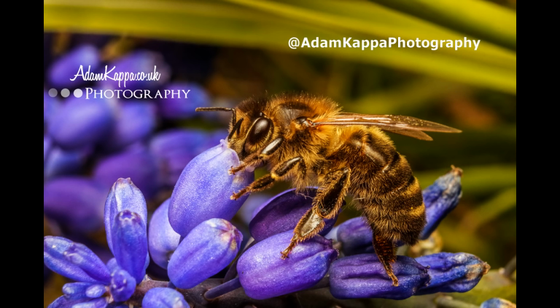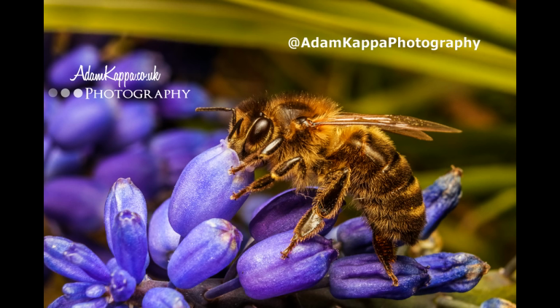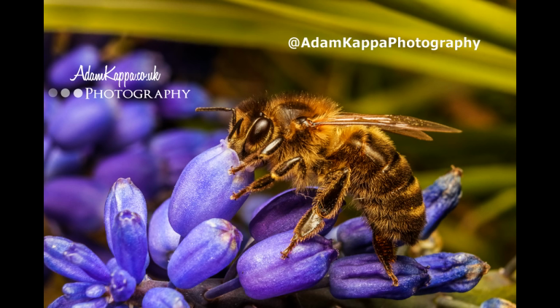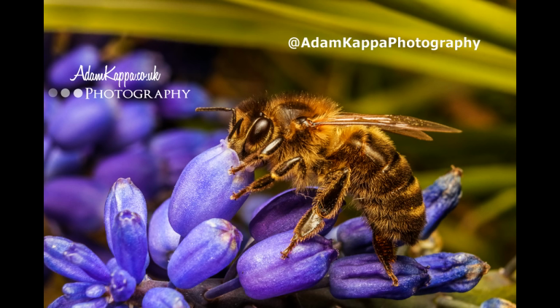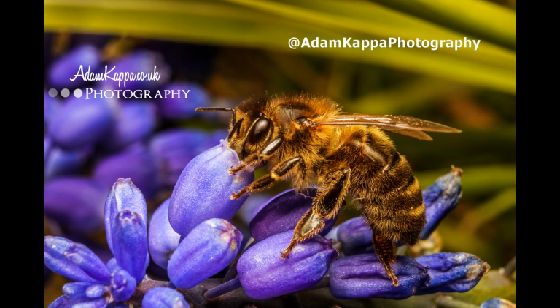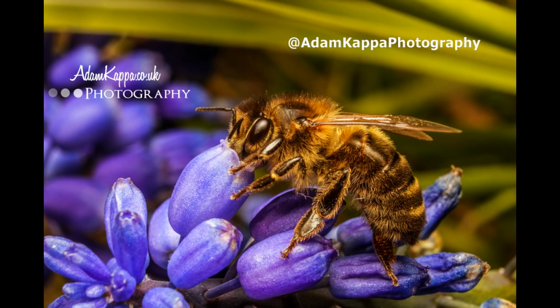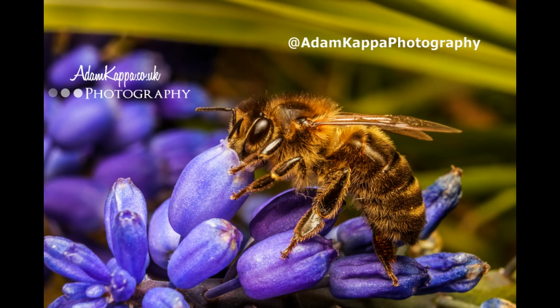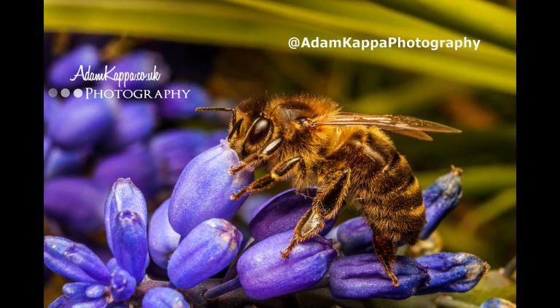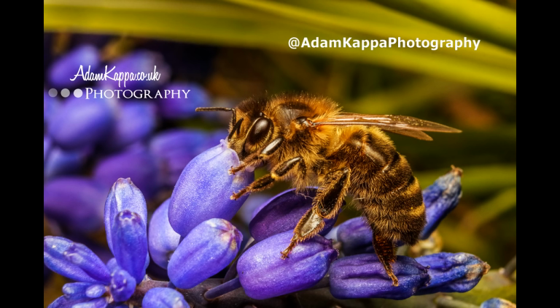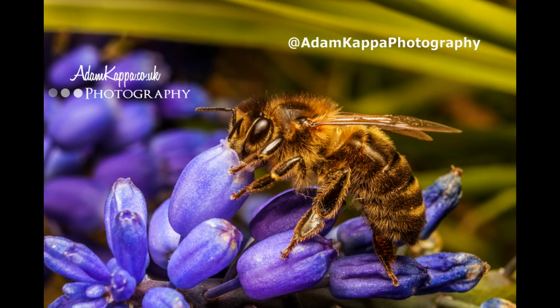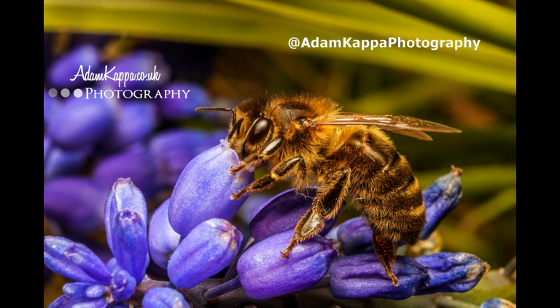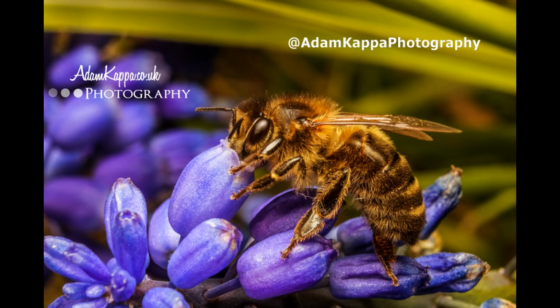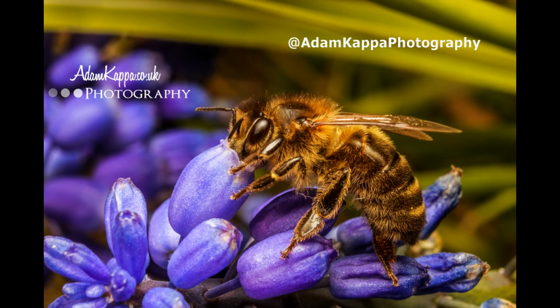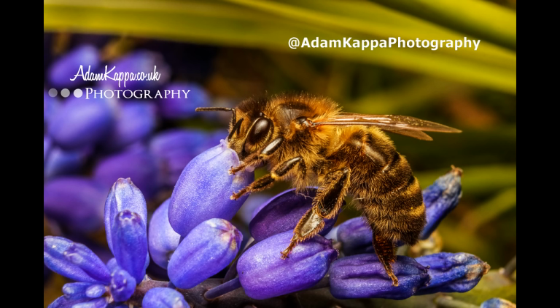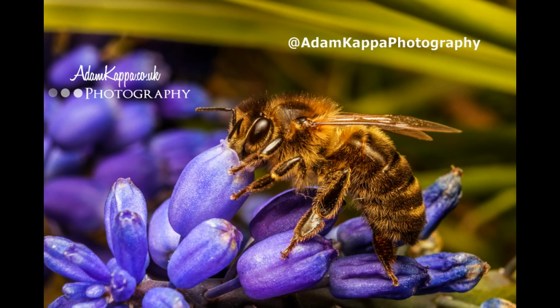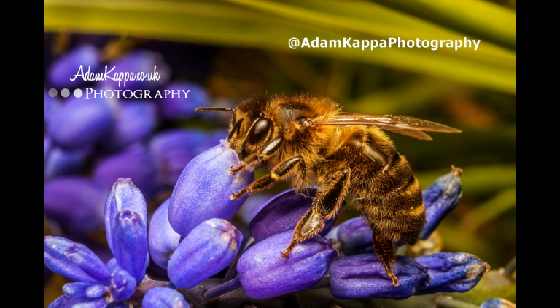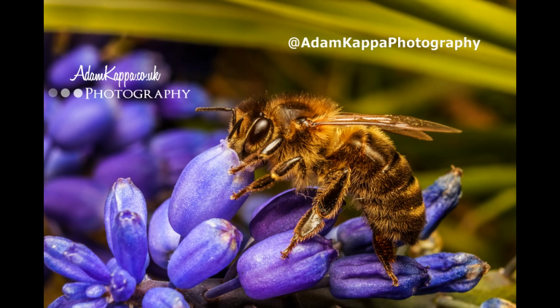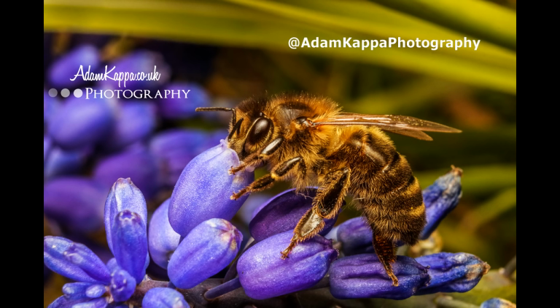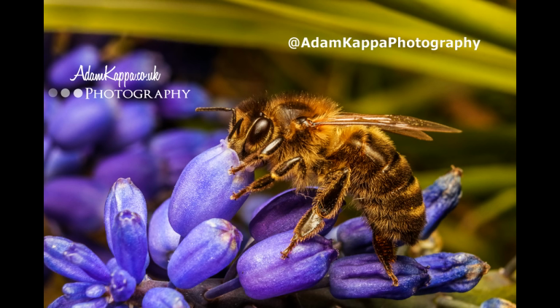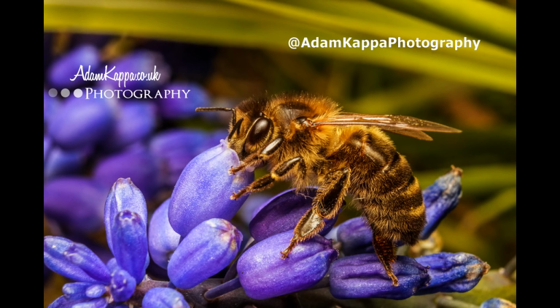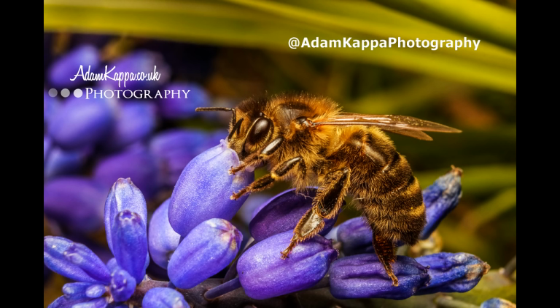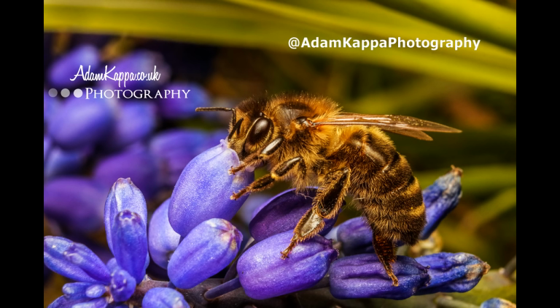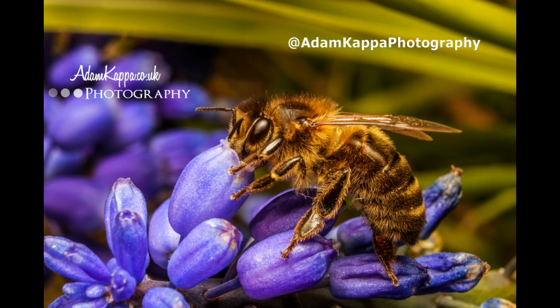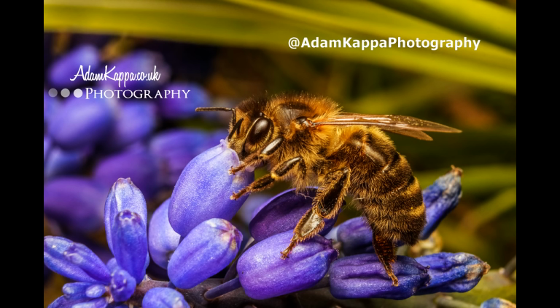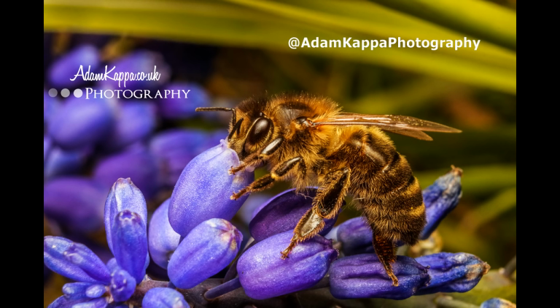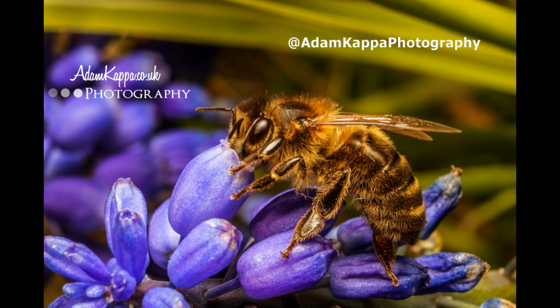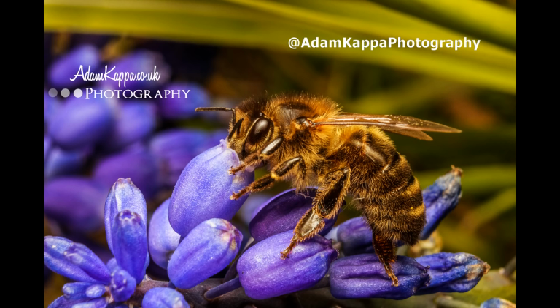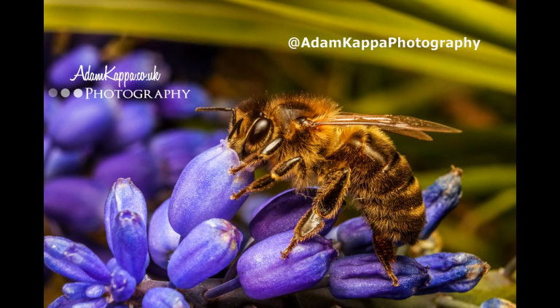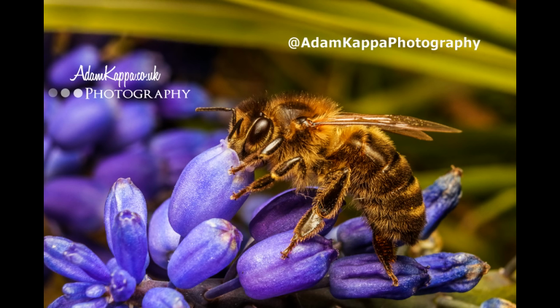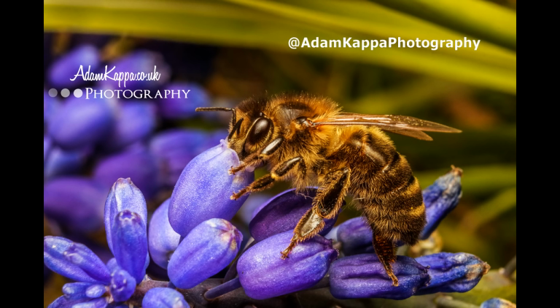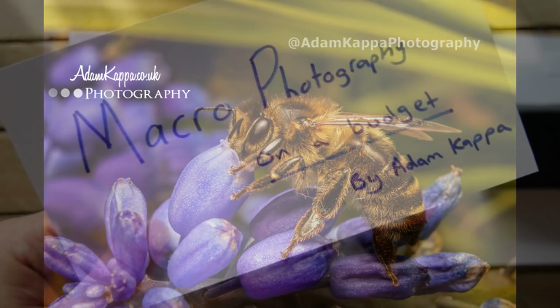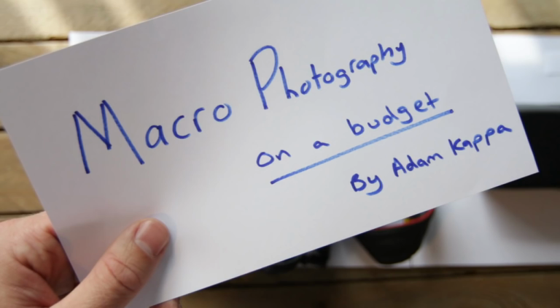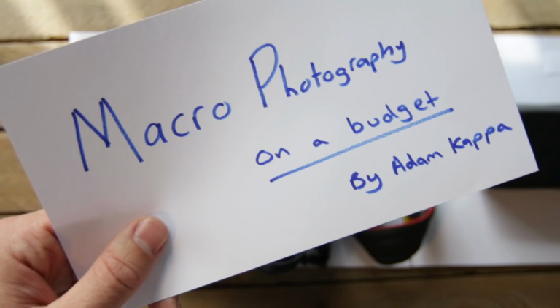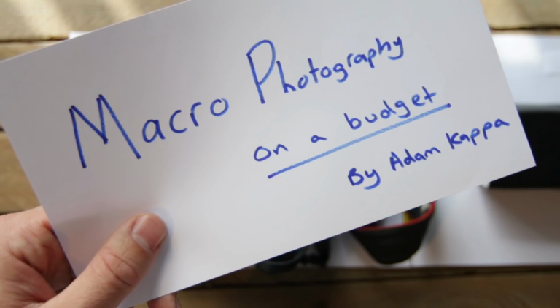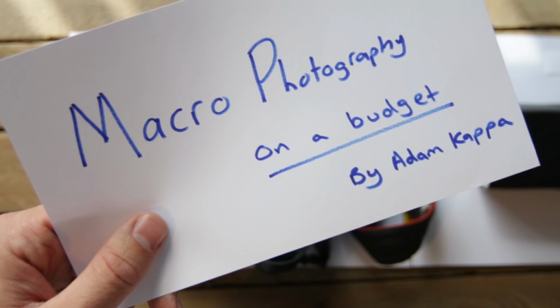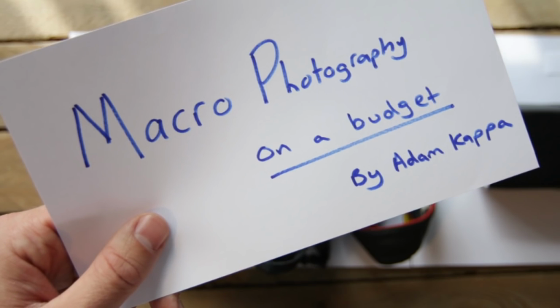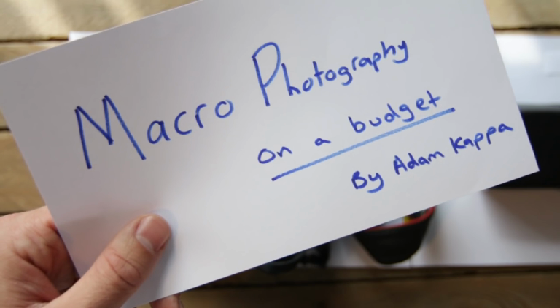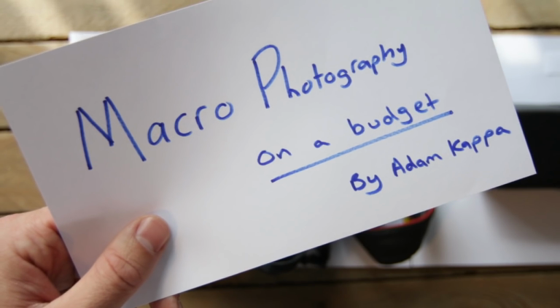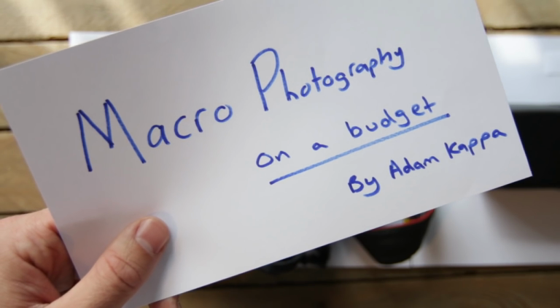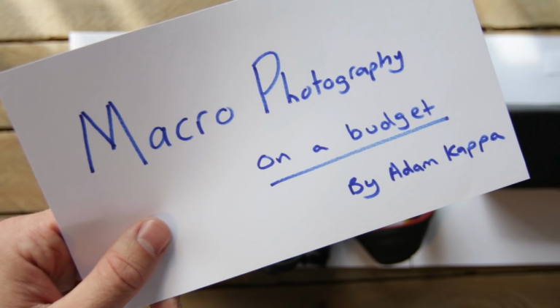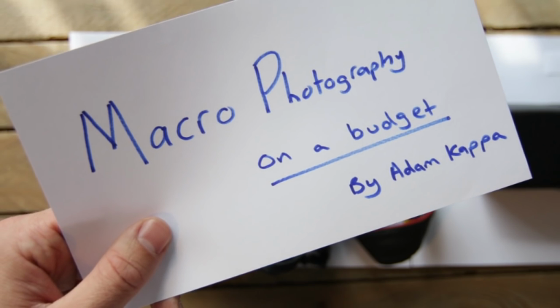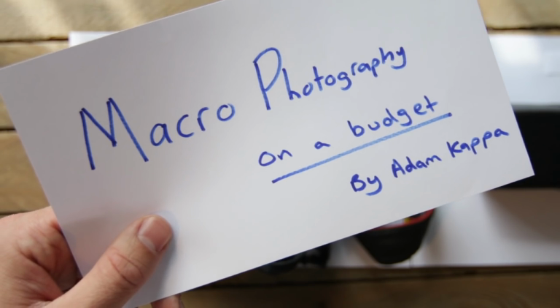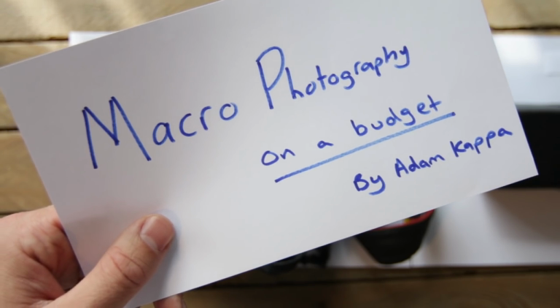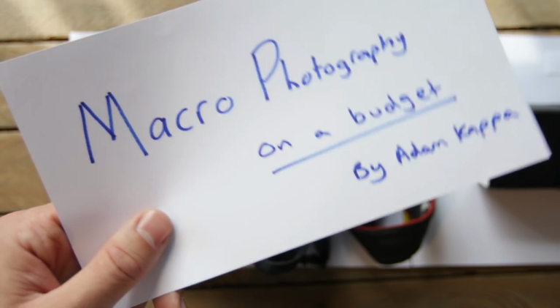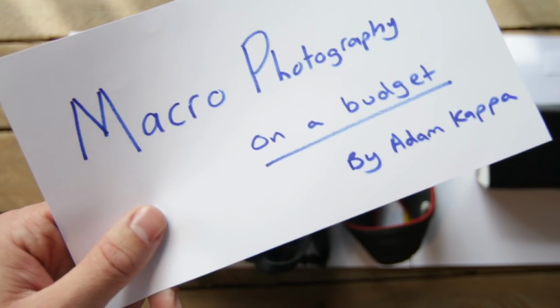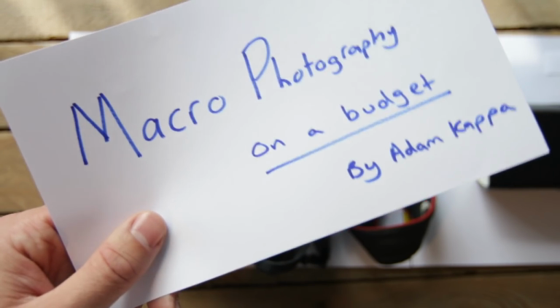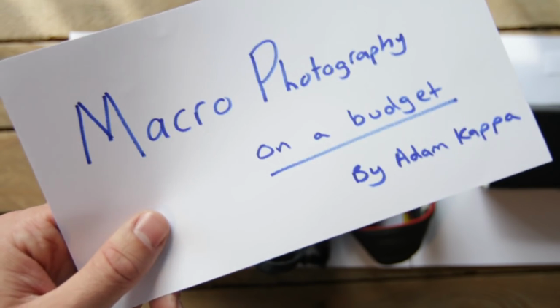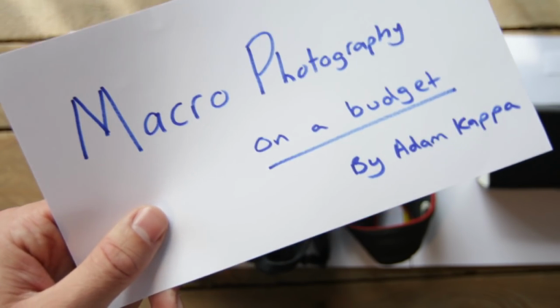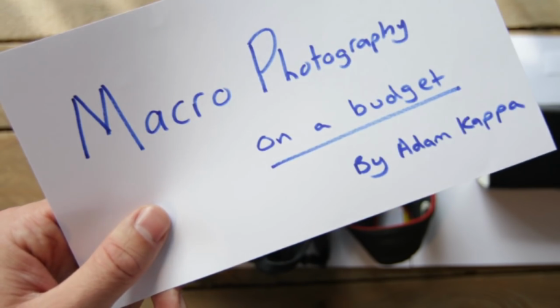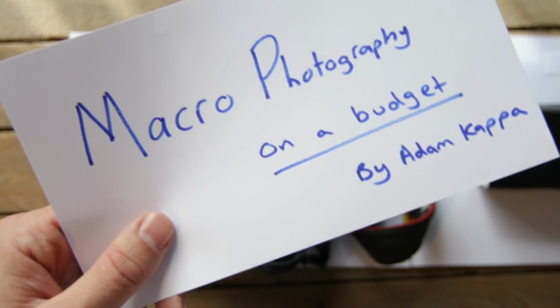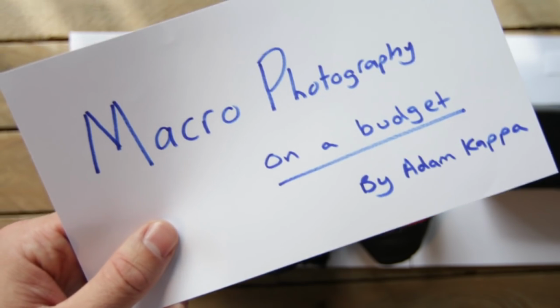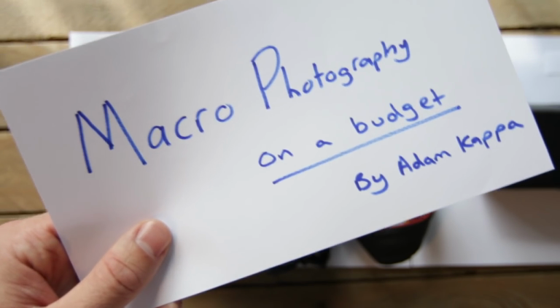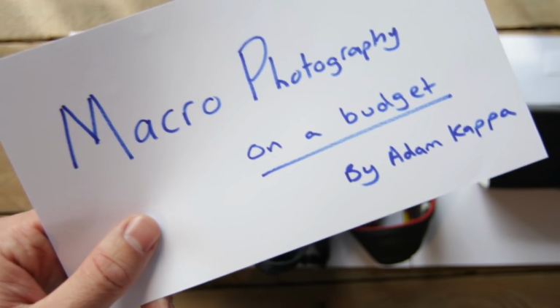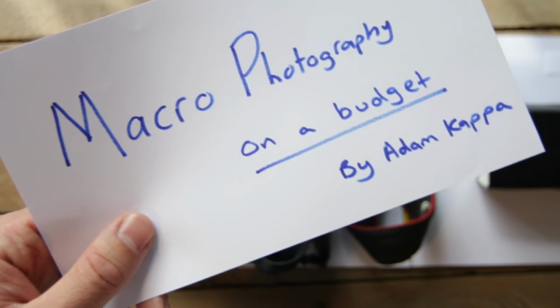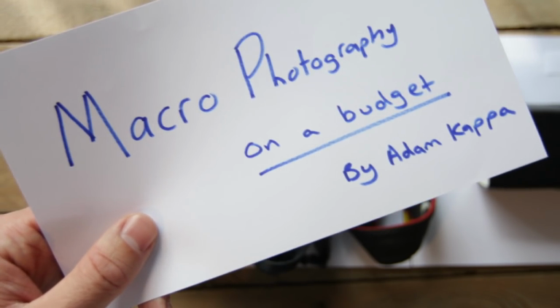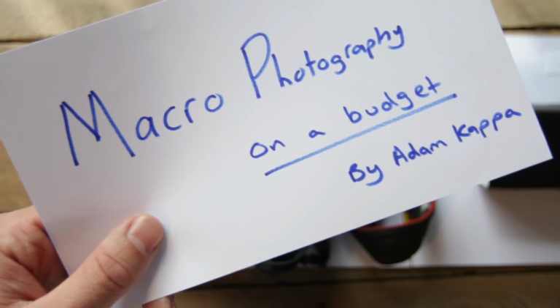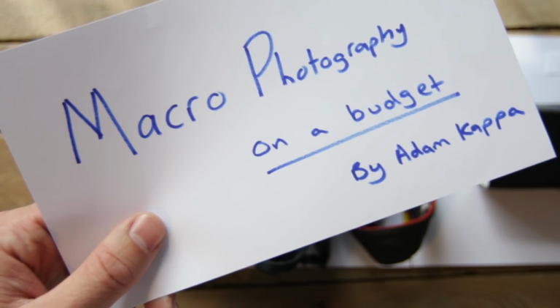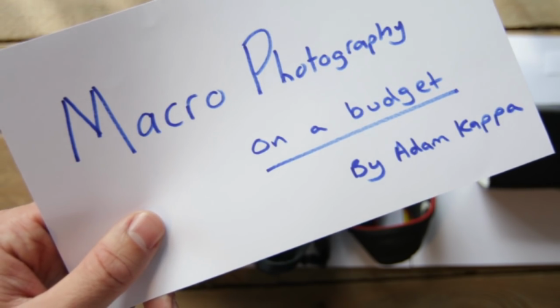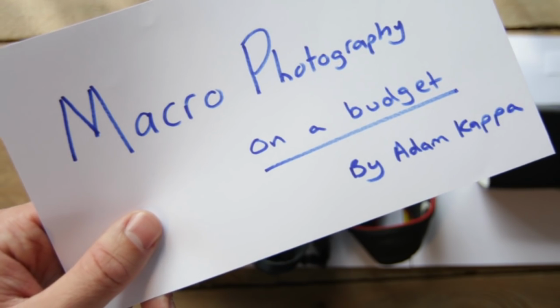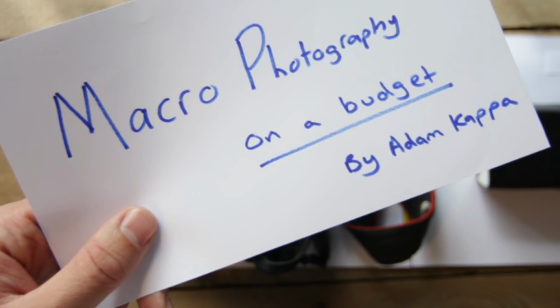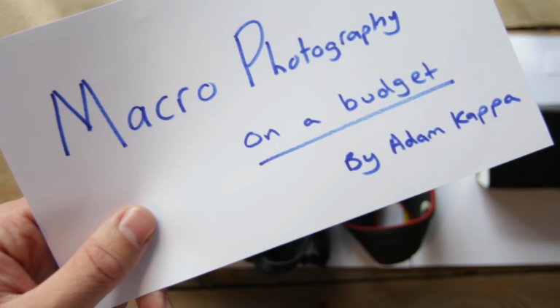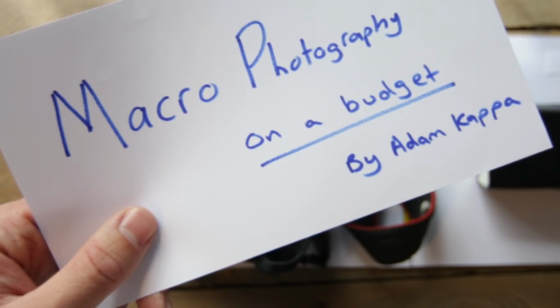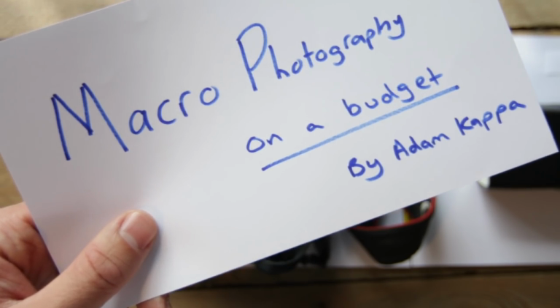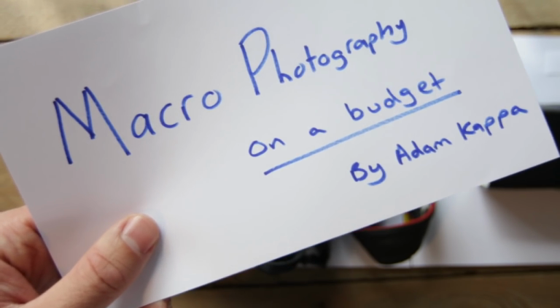I put a photo on Instagram a few days ago and some of you asked me how to do macro photography on a budget, so here's my guide.